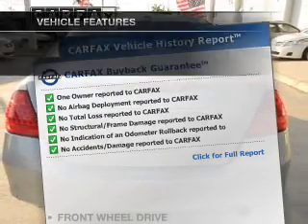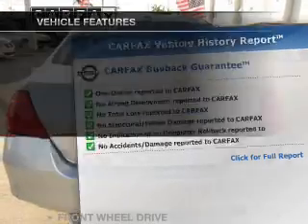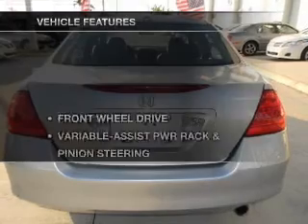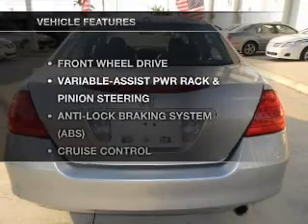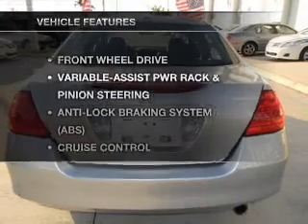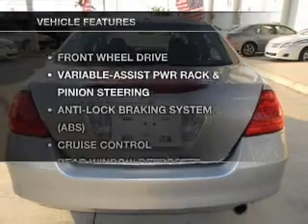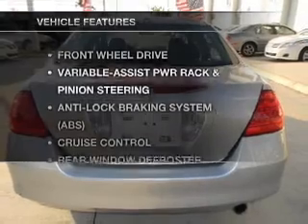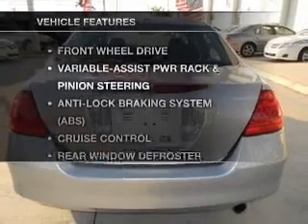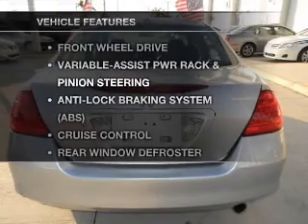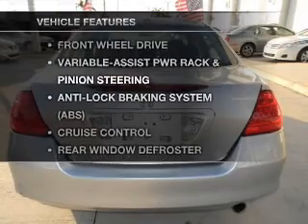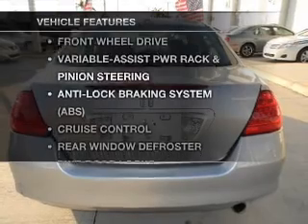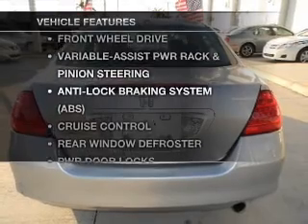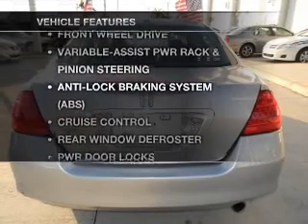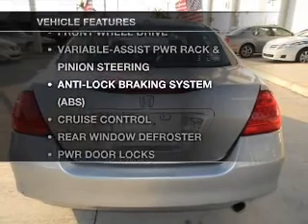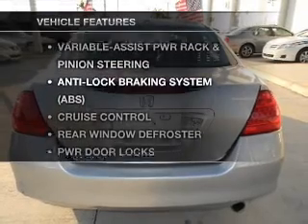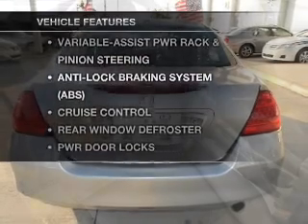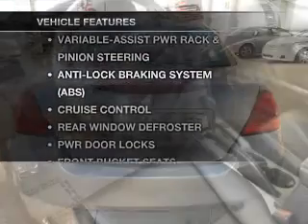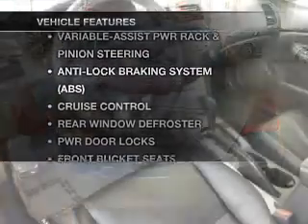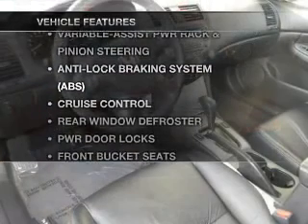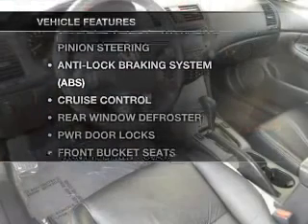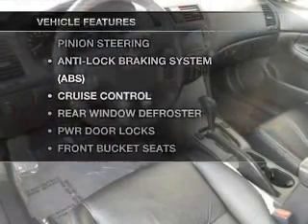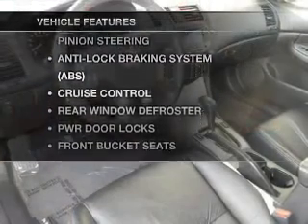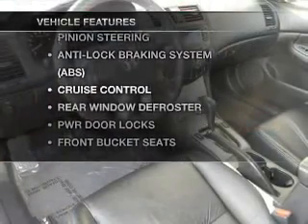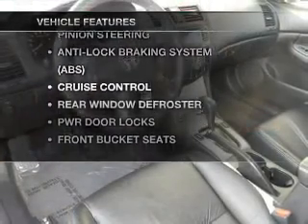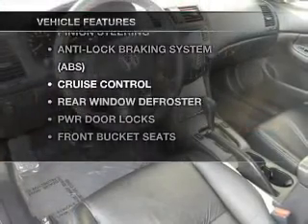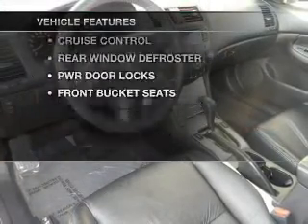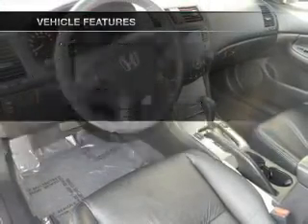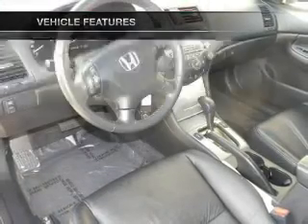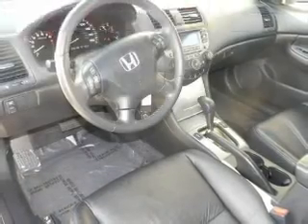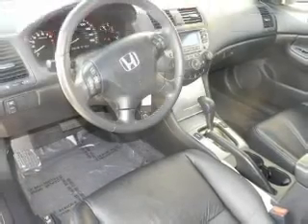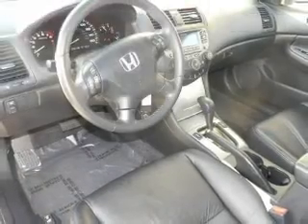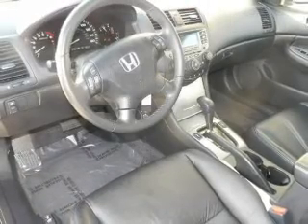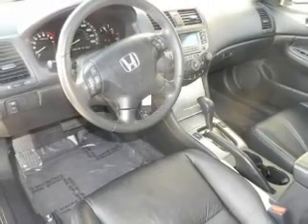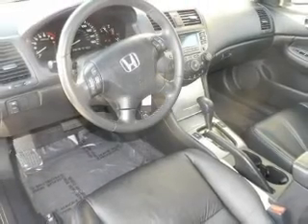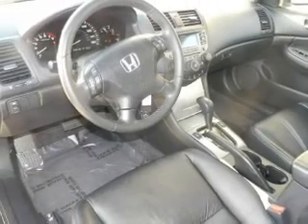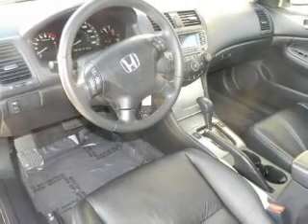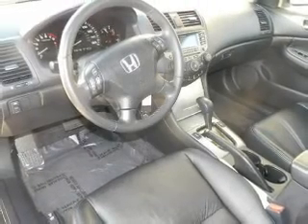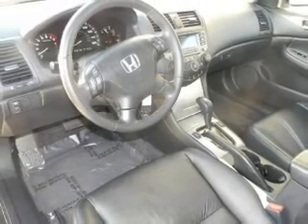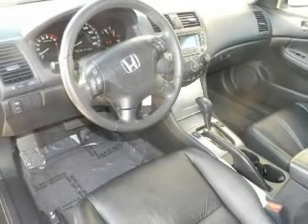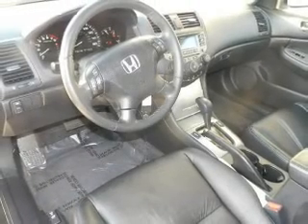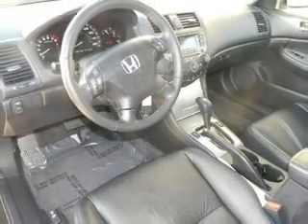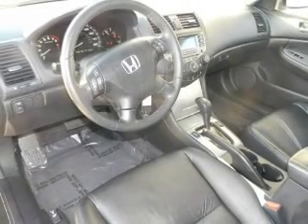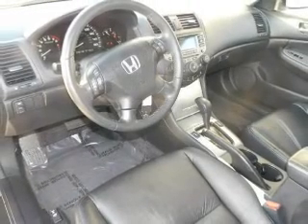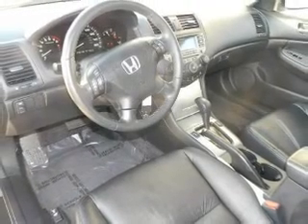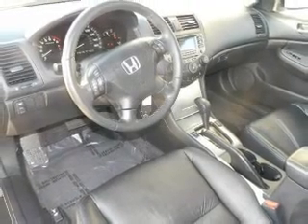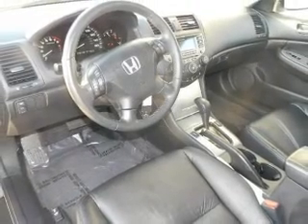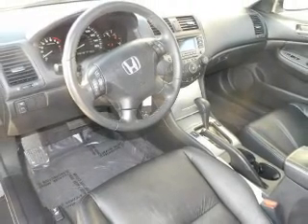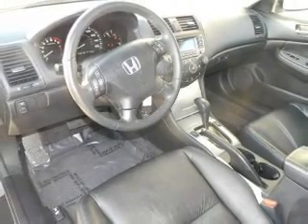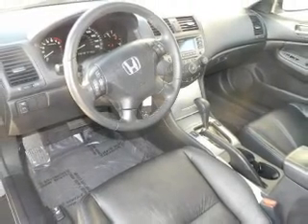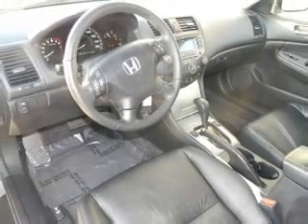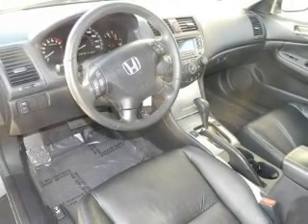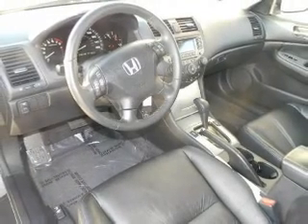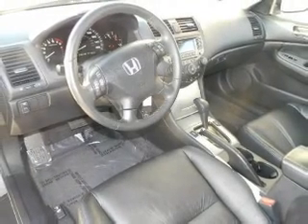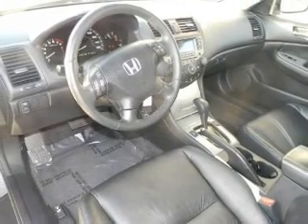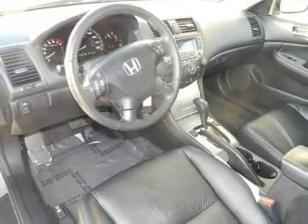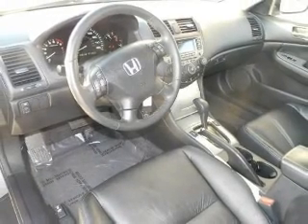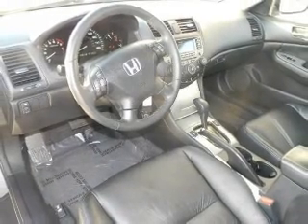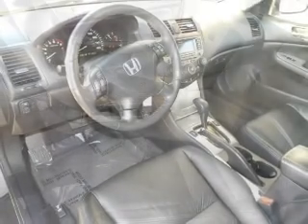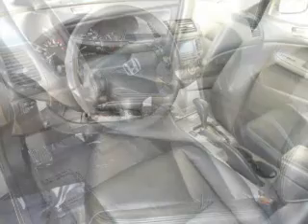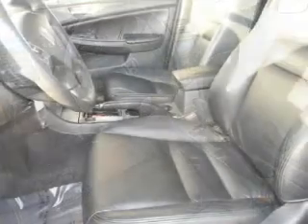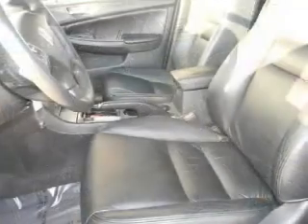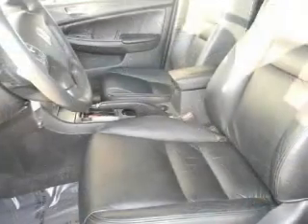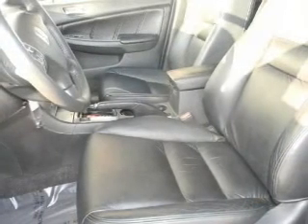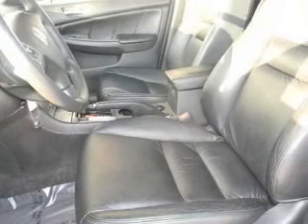Enjoy these notable features that are included in this vehicle: power door locks, power windows, power steering, cruise control.